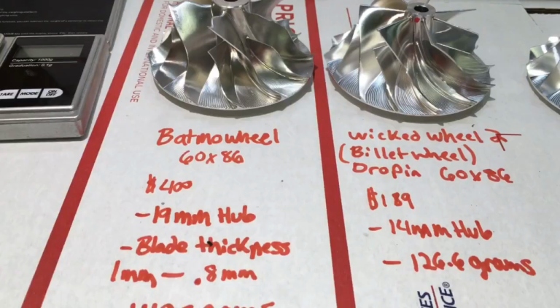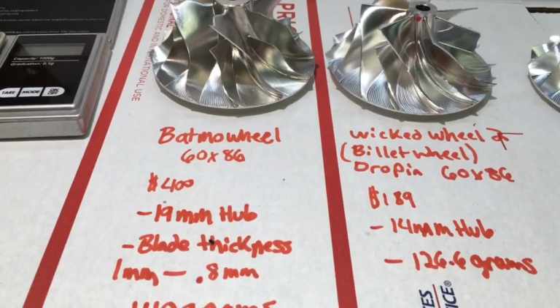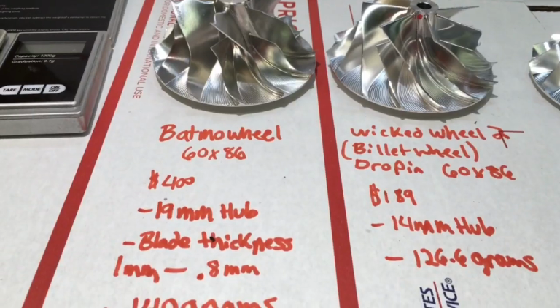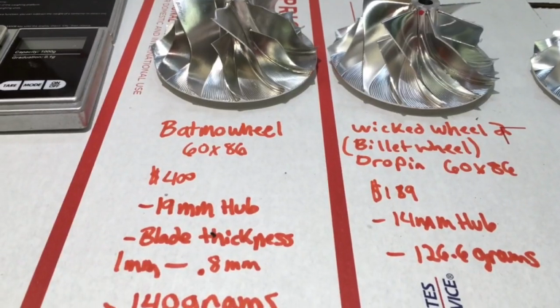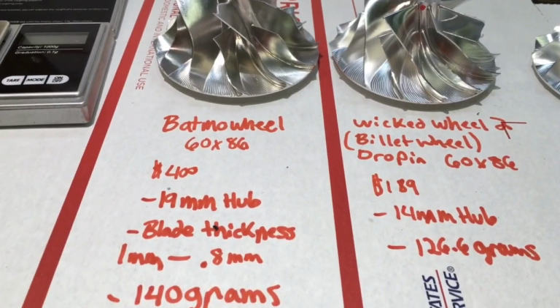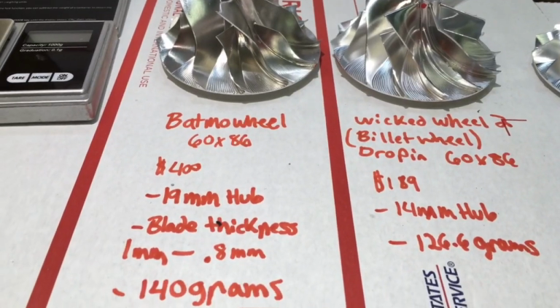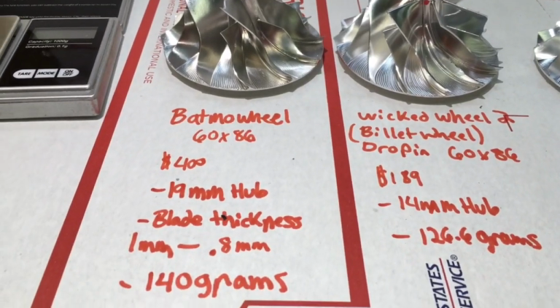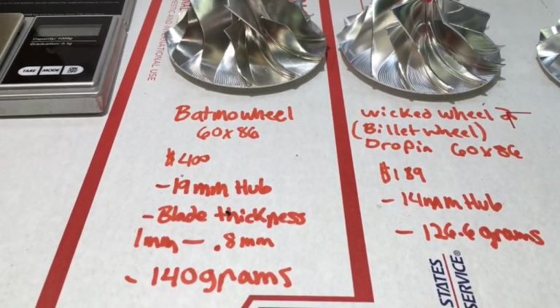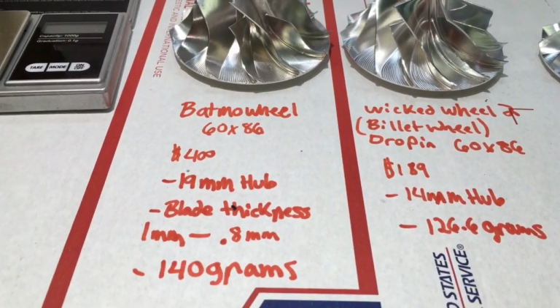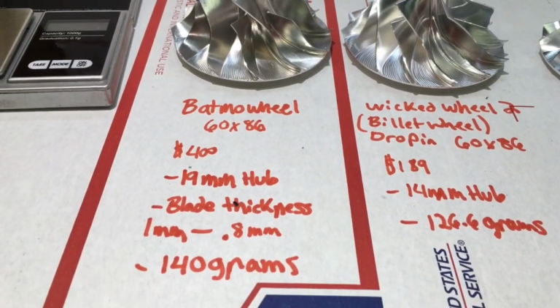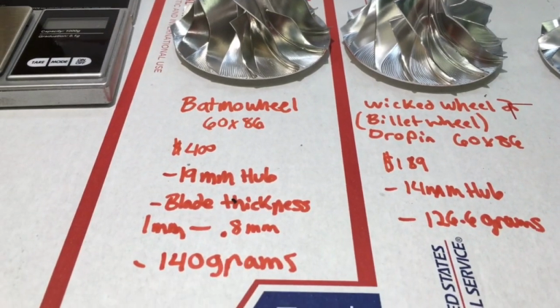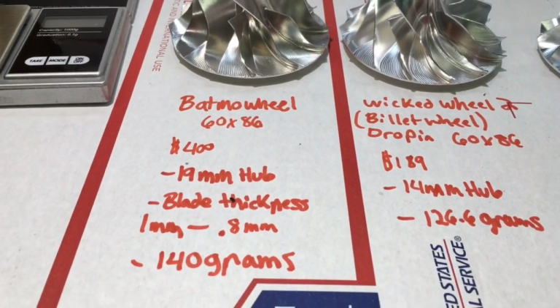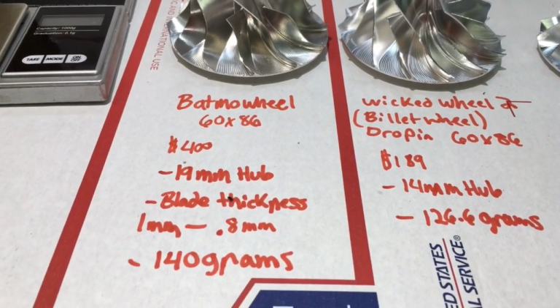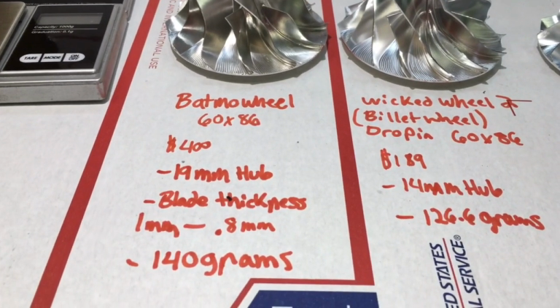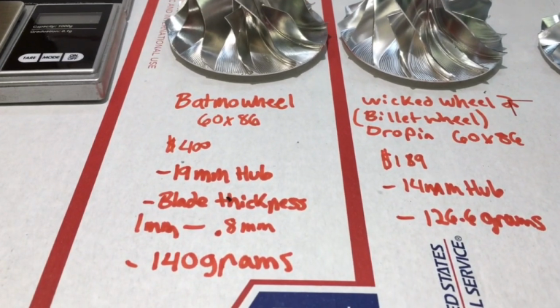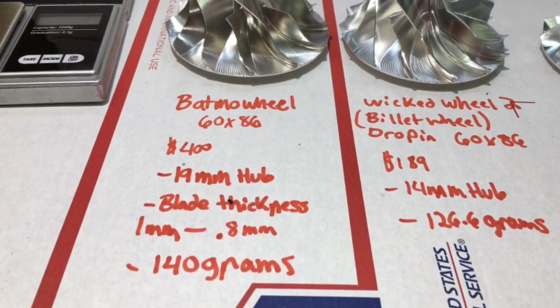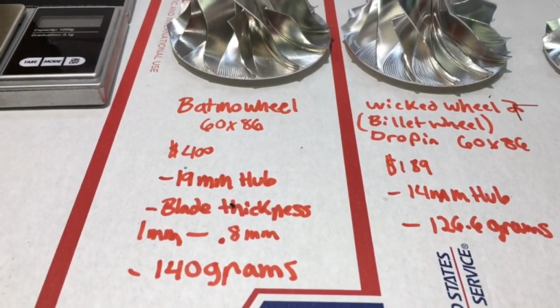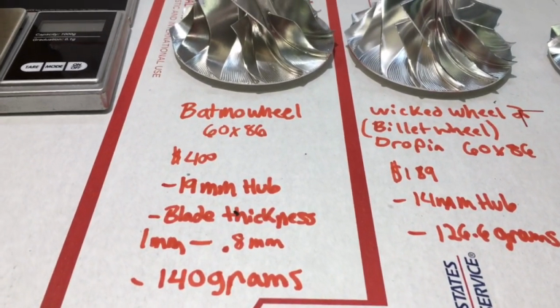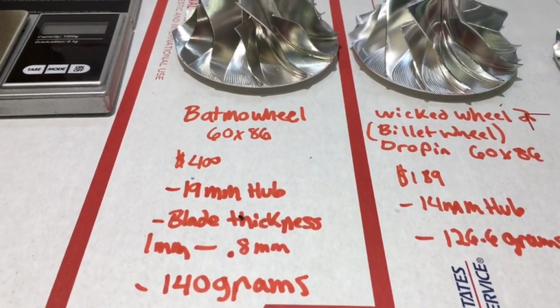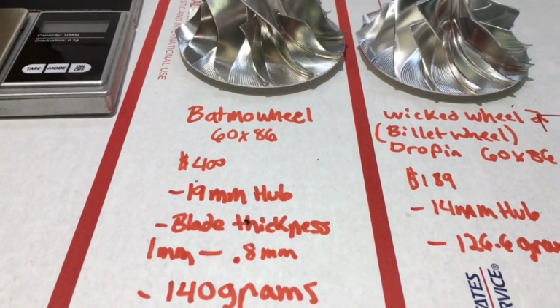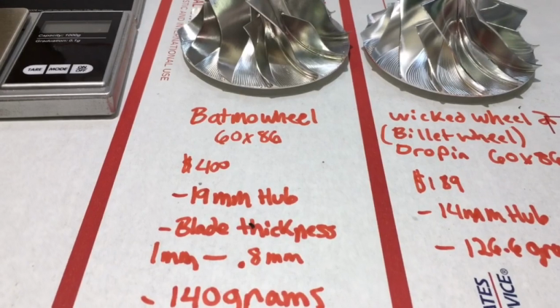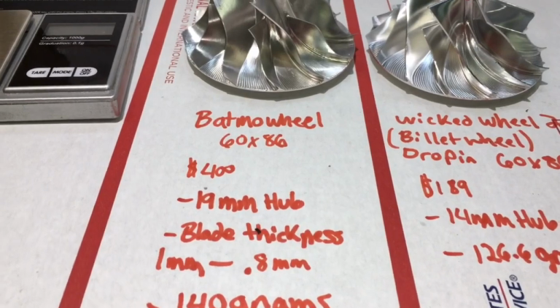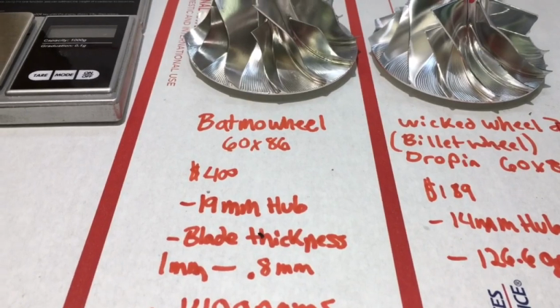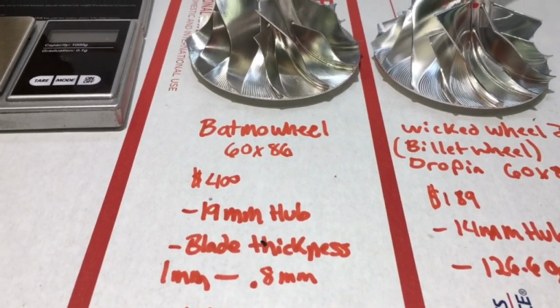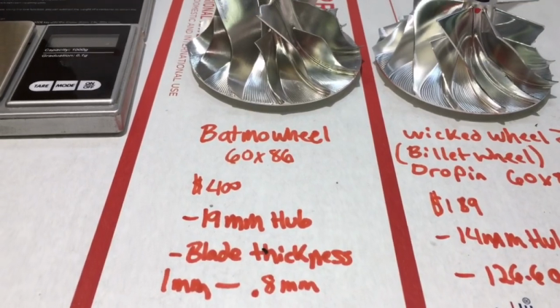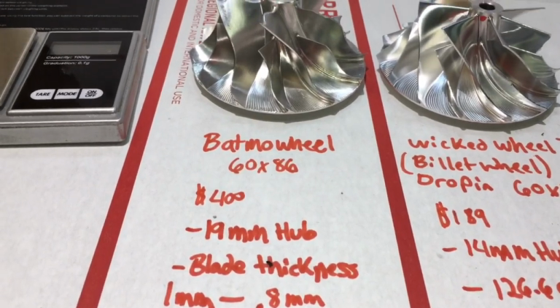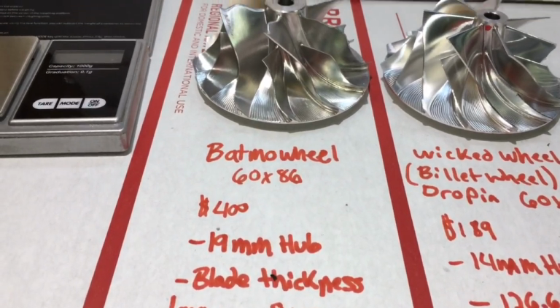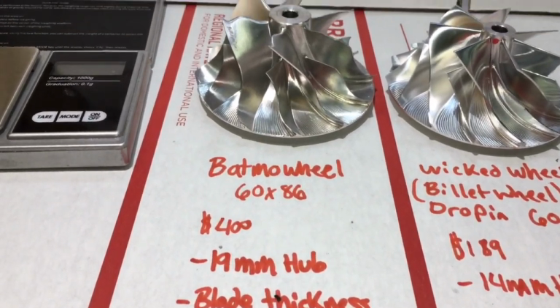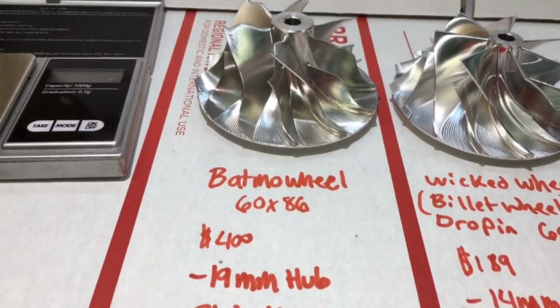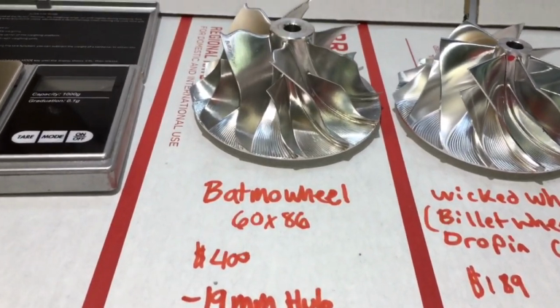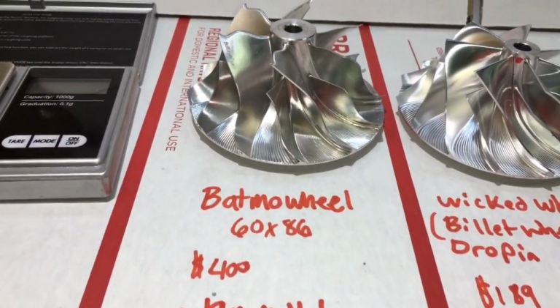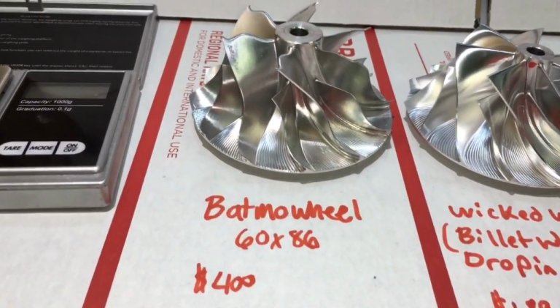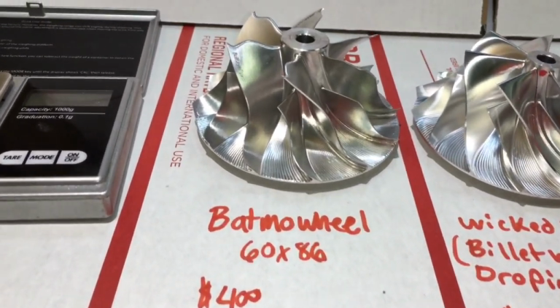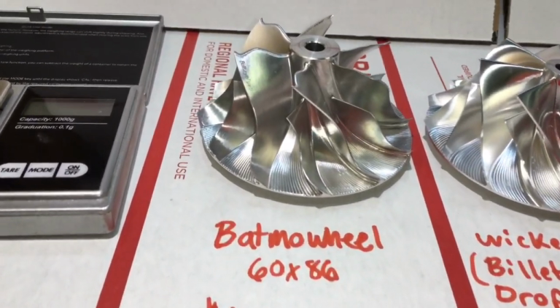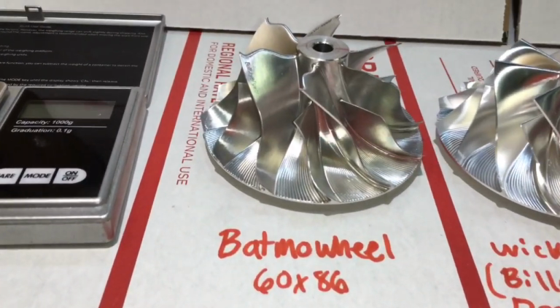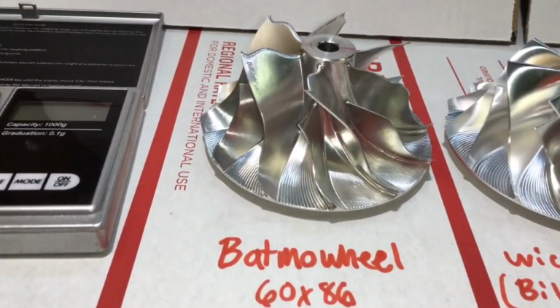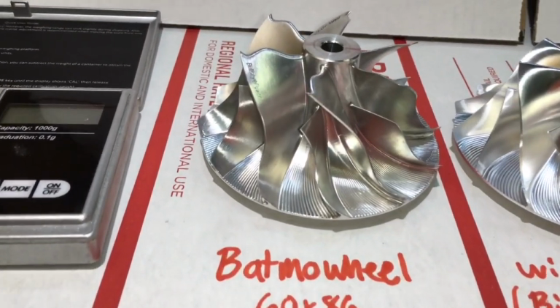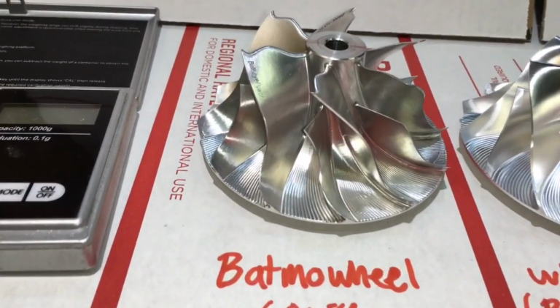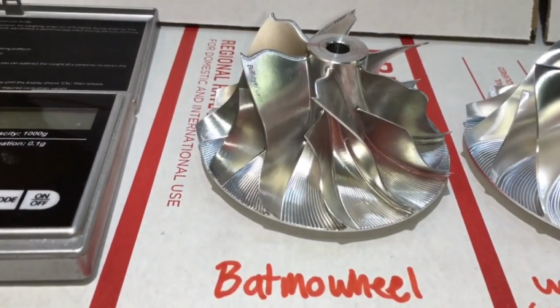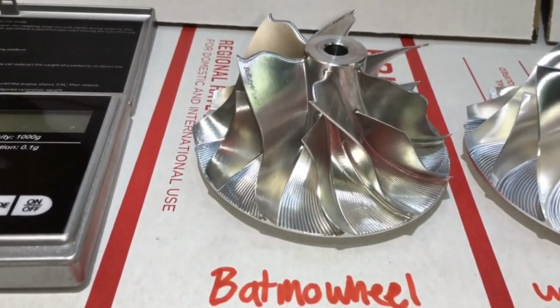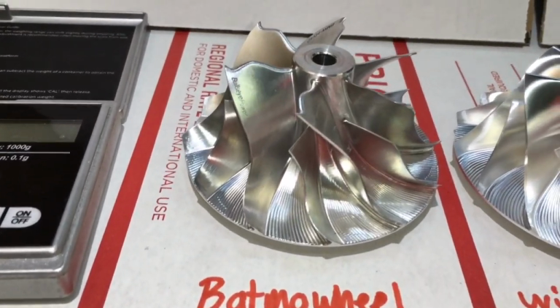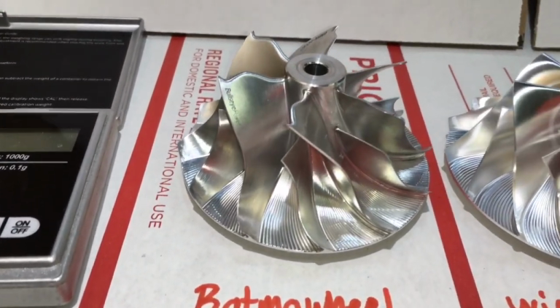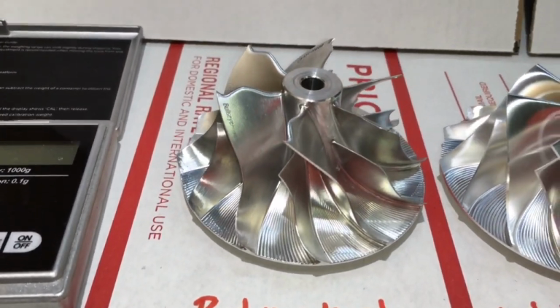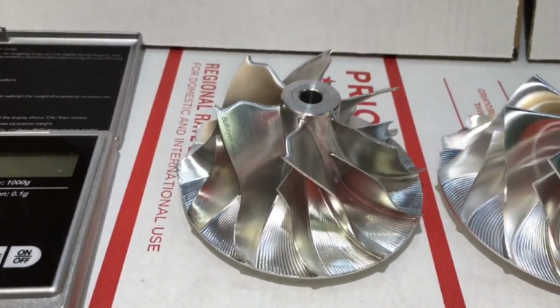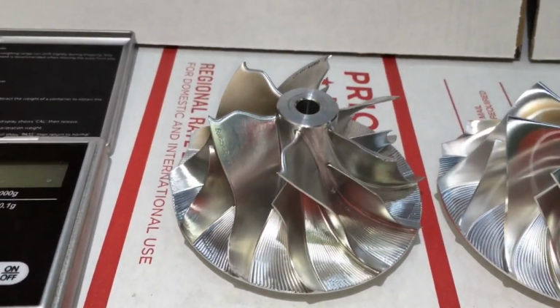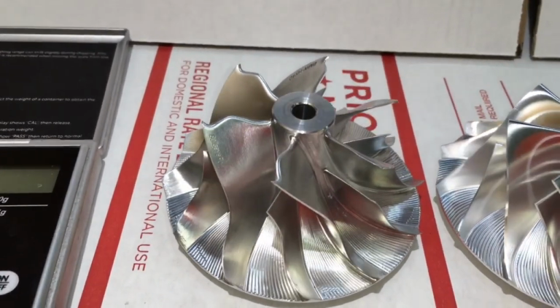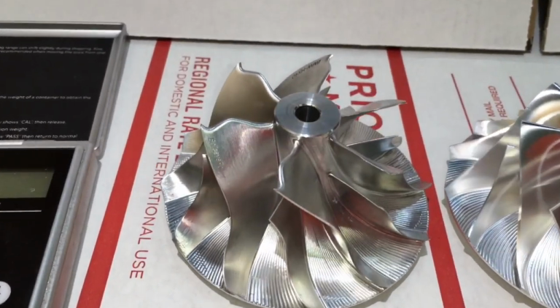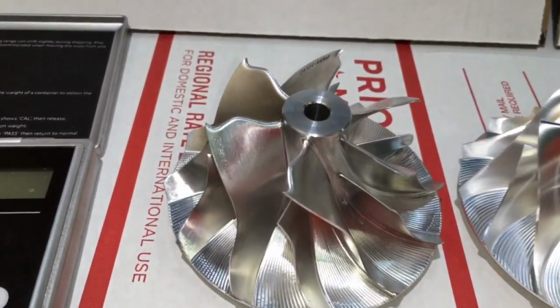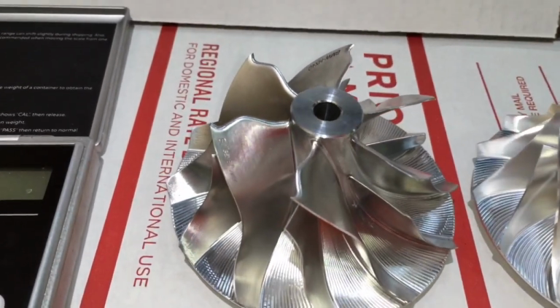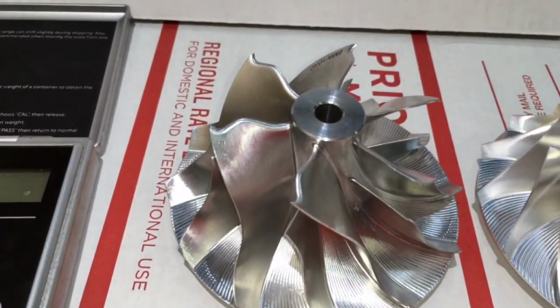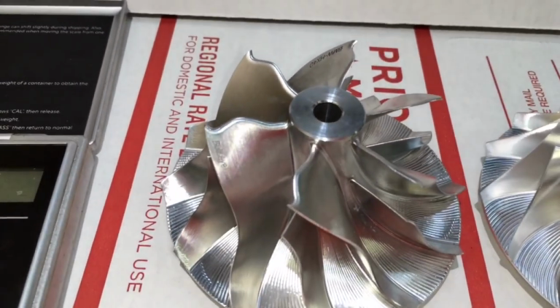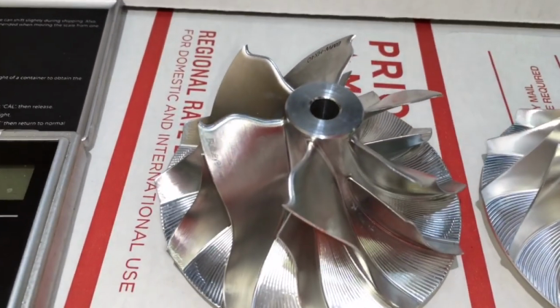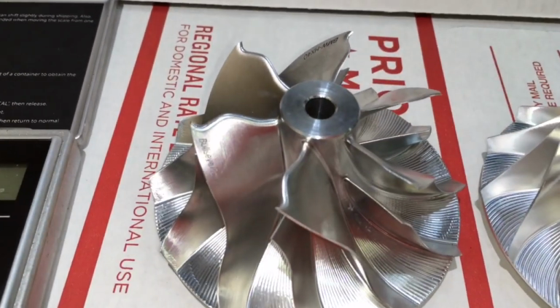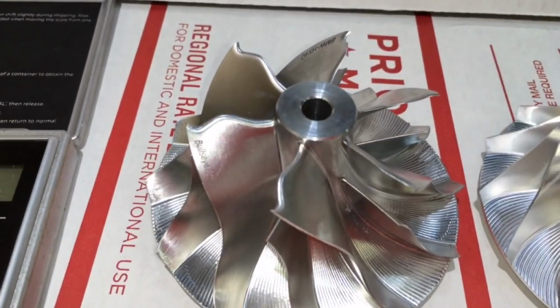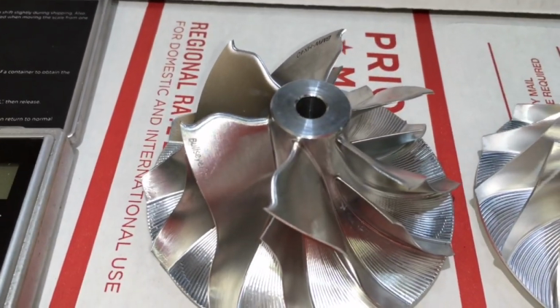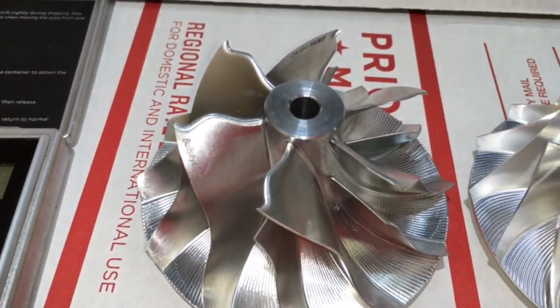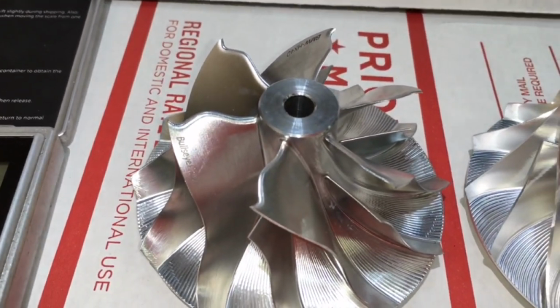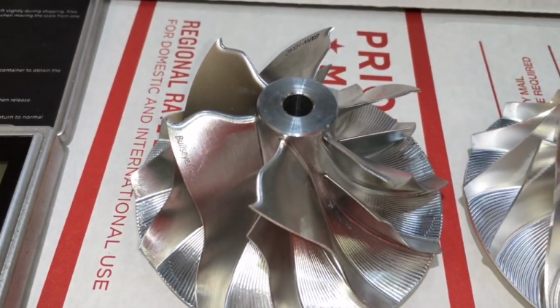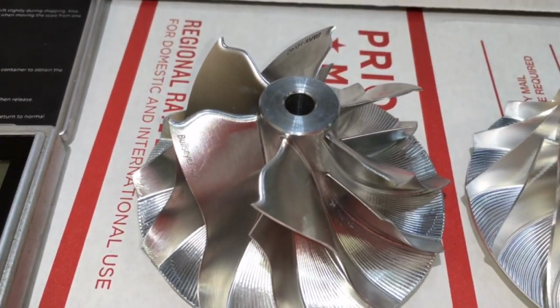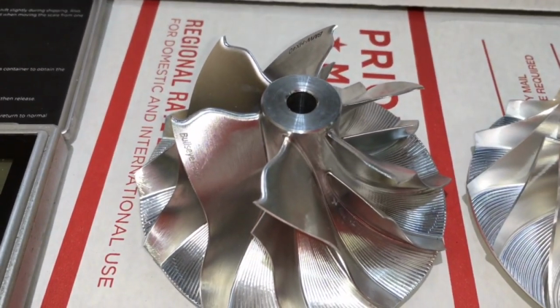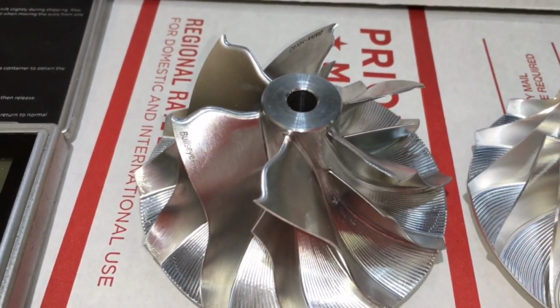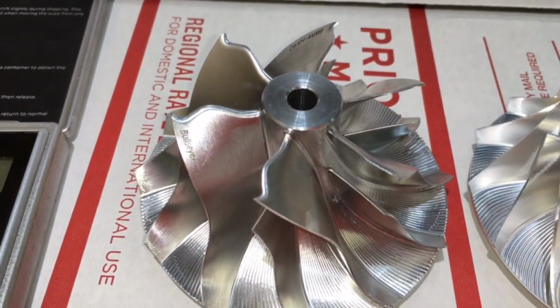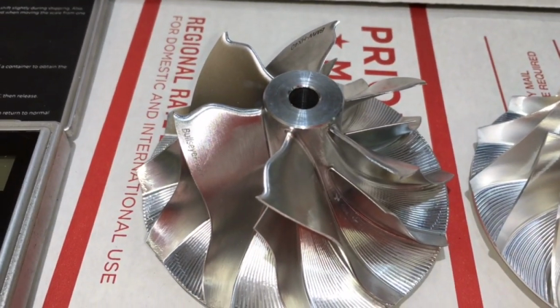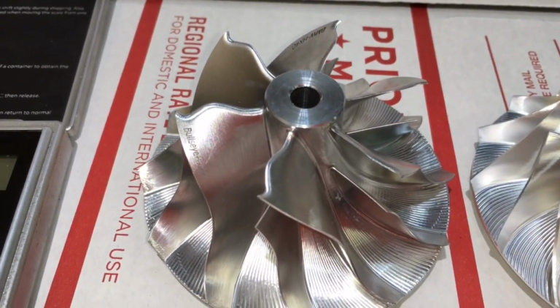As far as the differences, cost is the biggest difference with the Batmobile. If you looked it up, it's around $400.